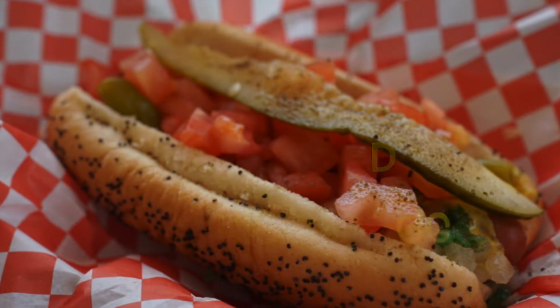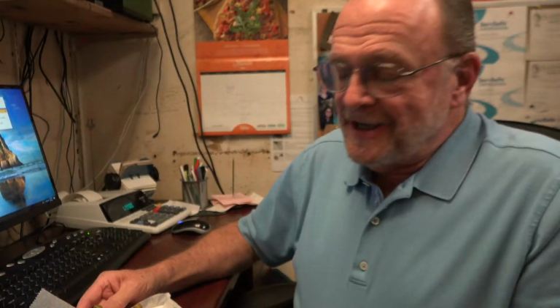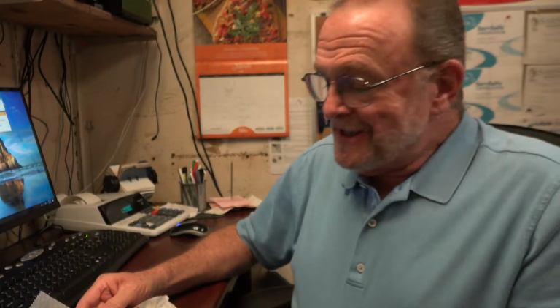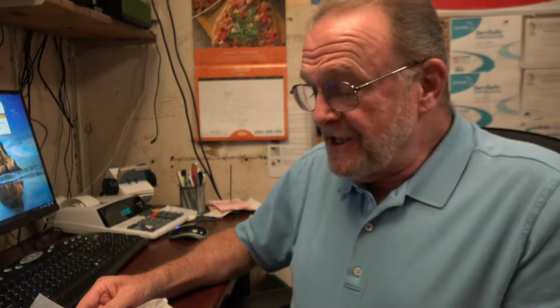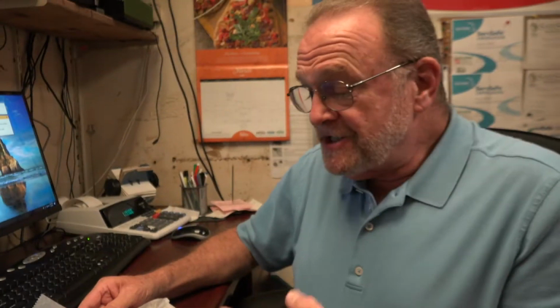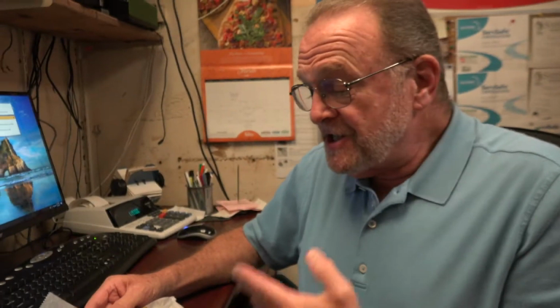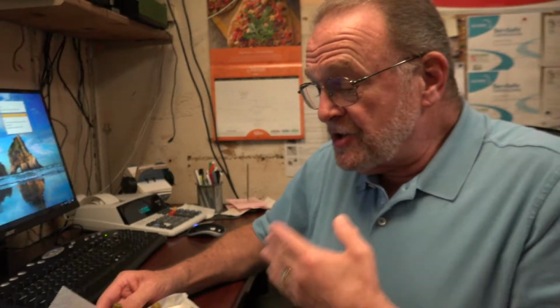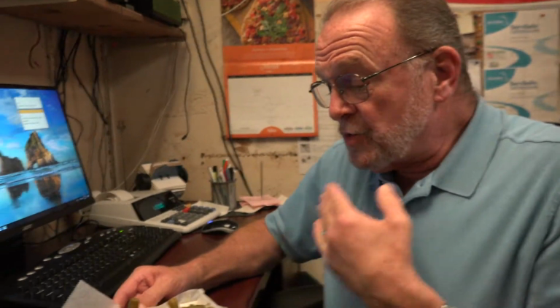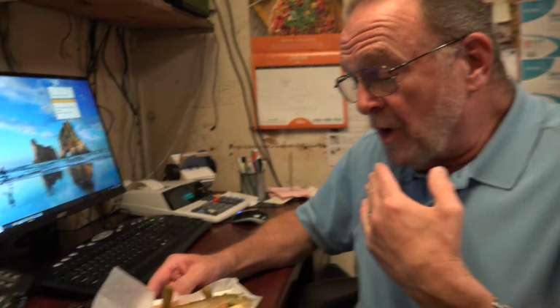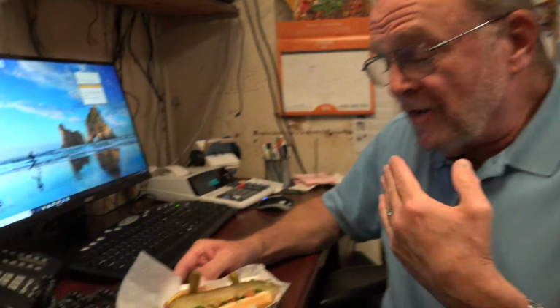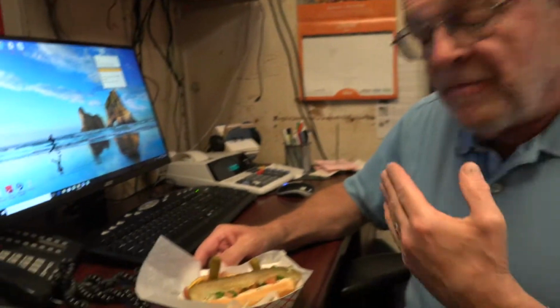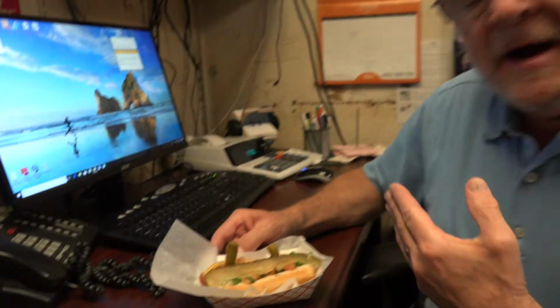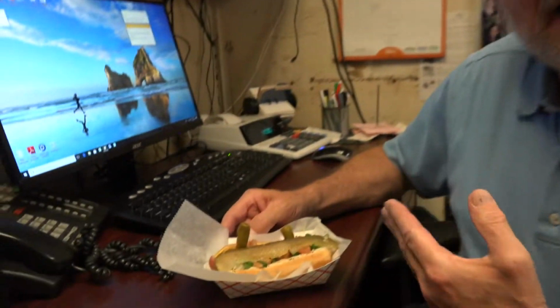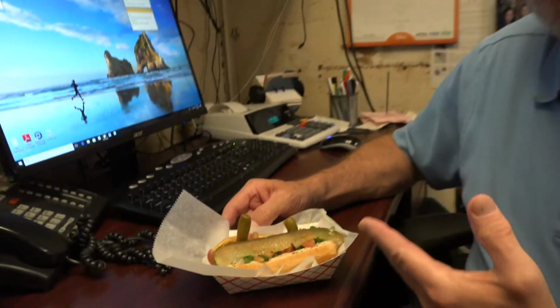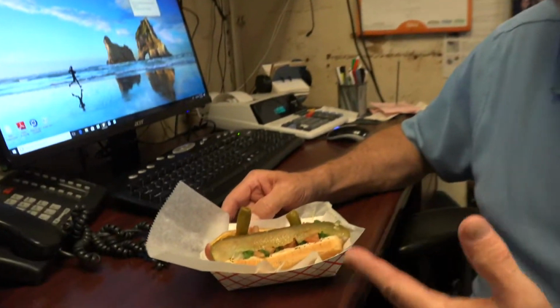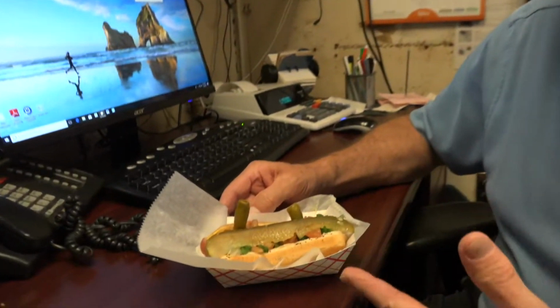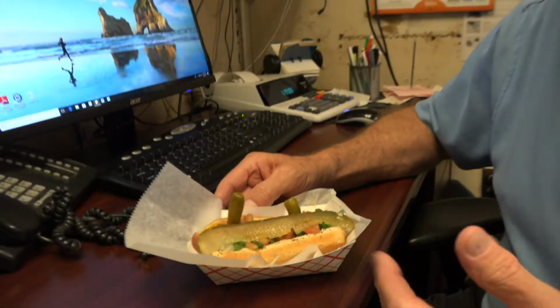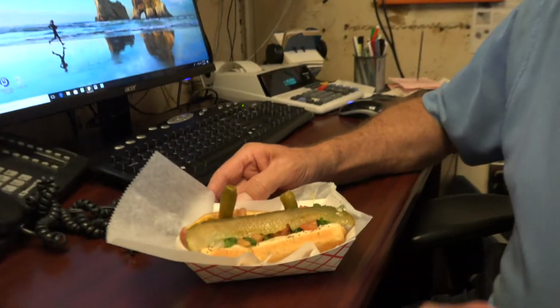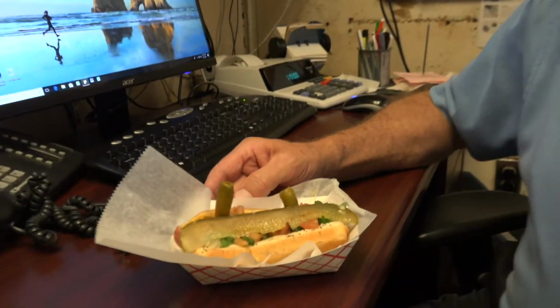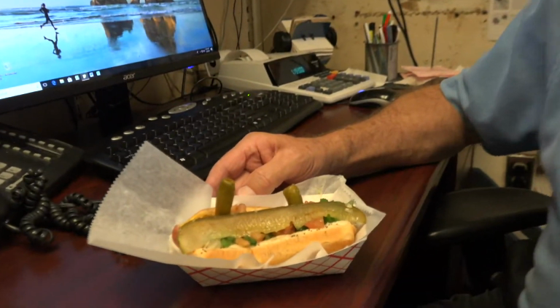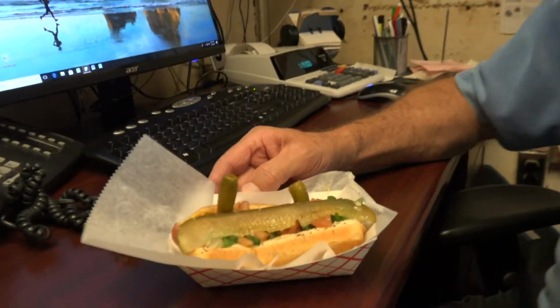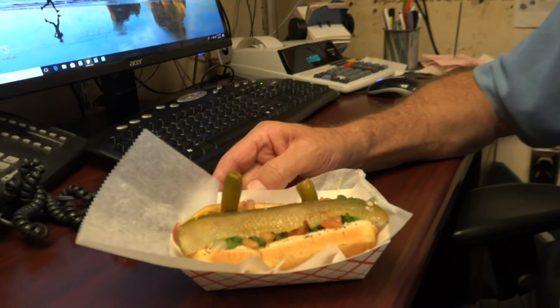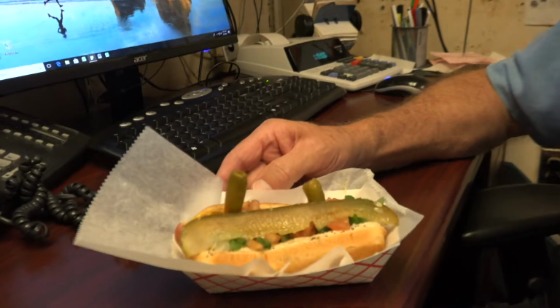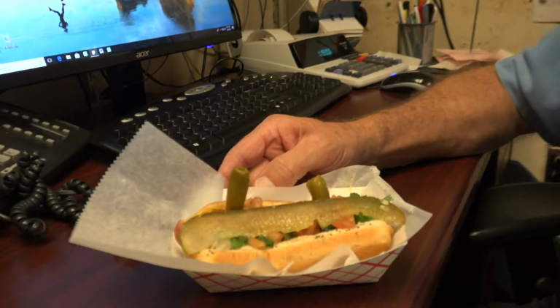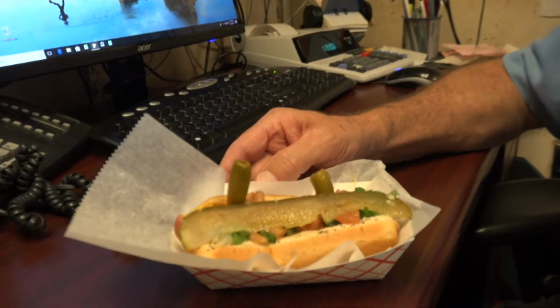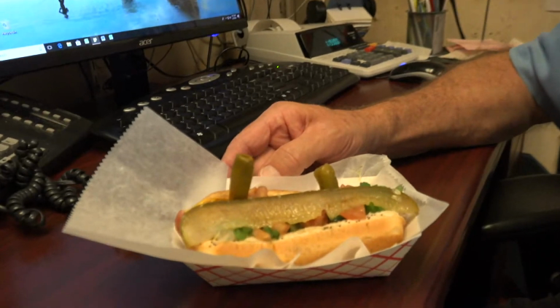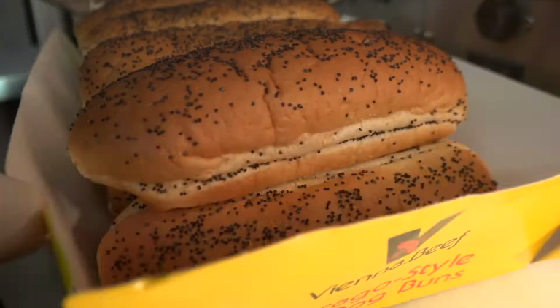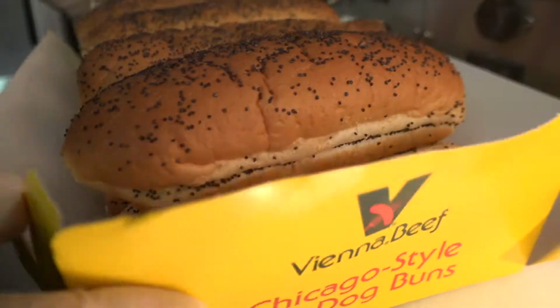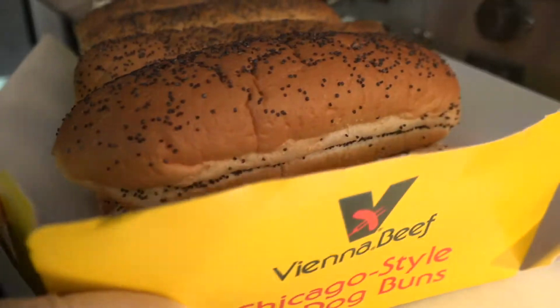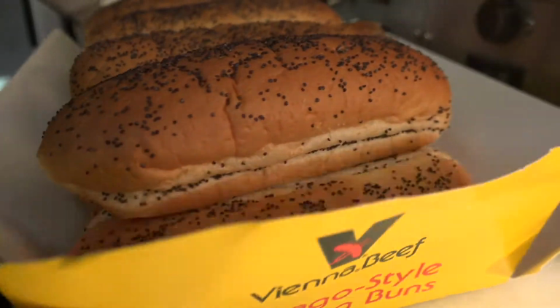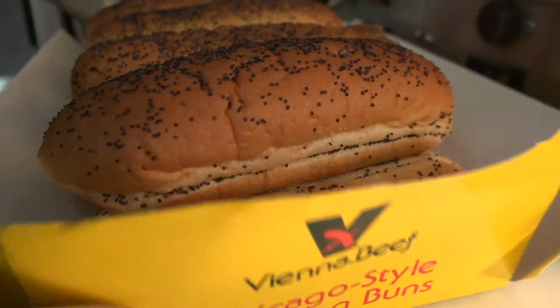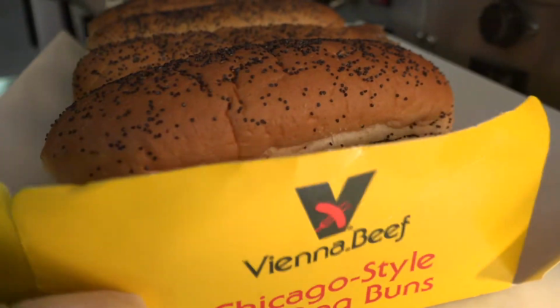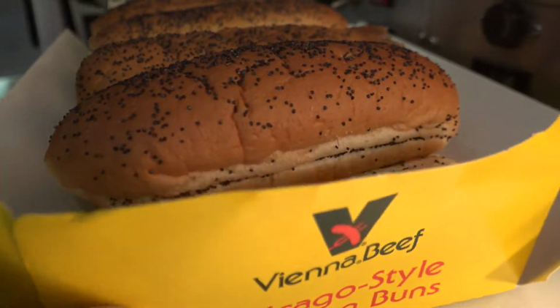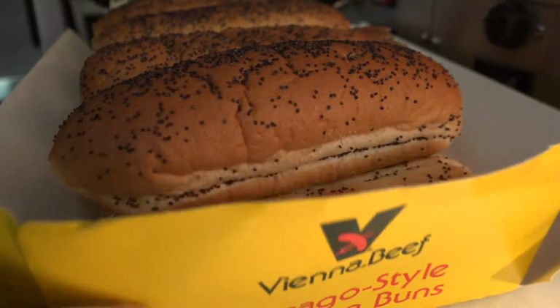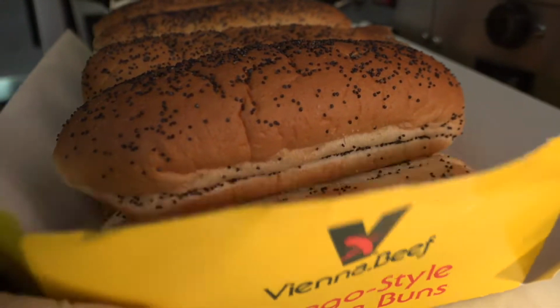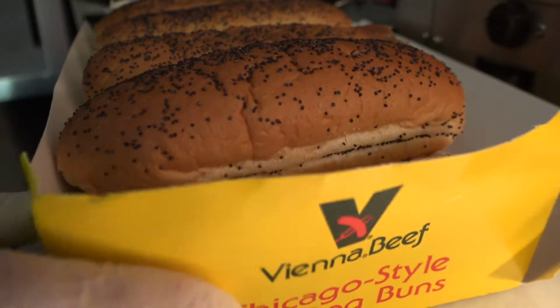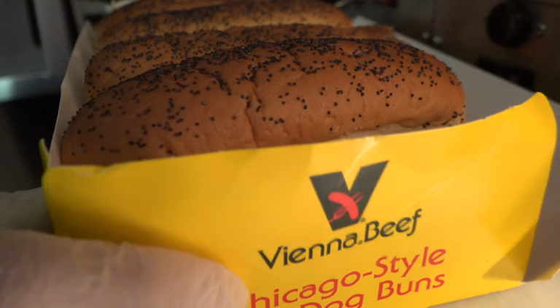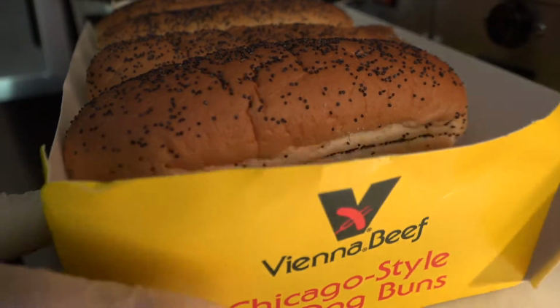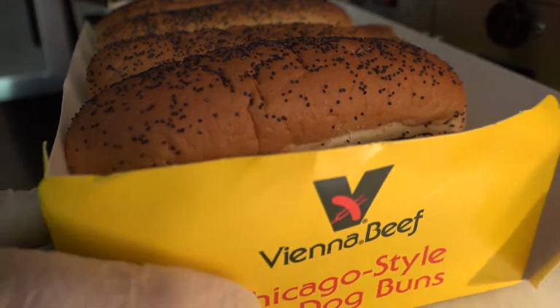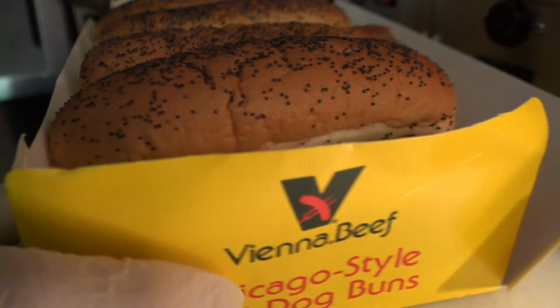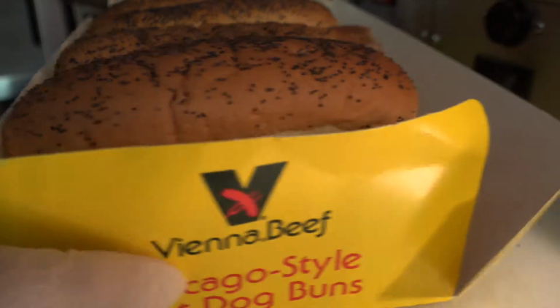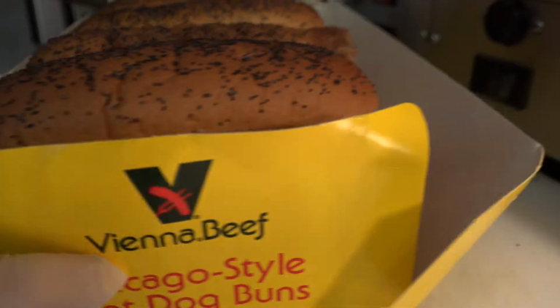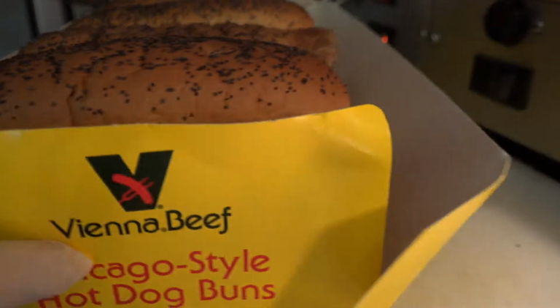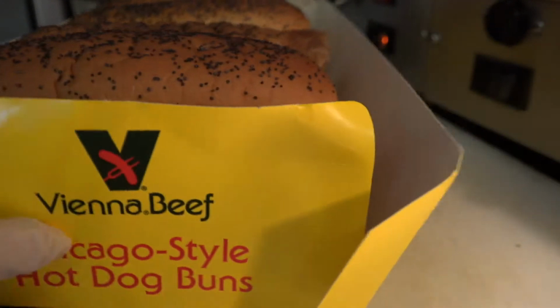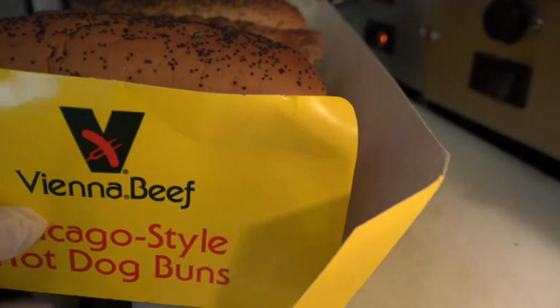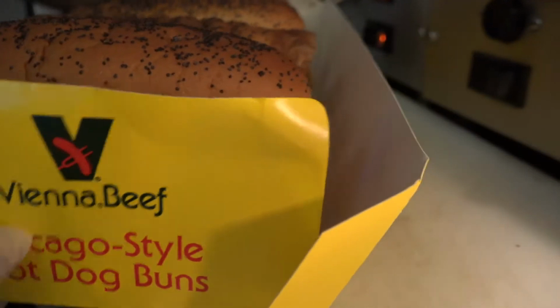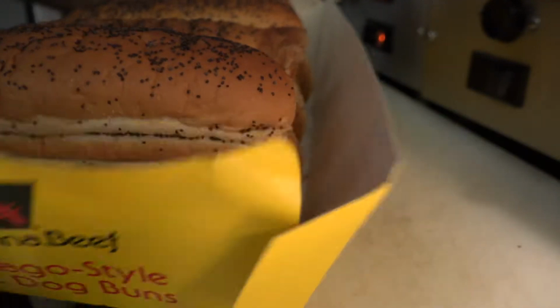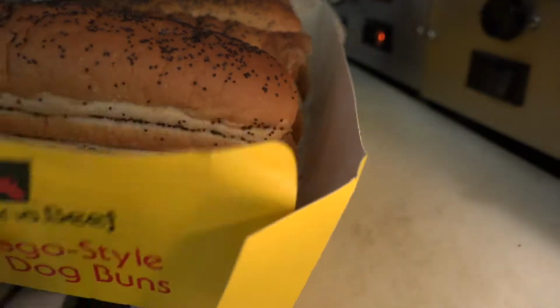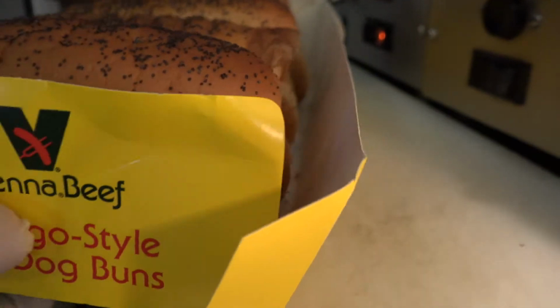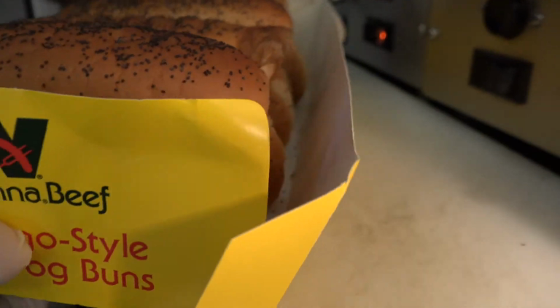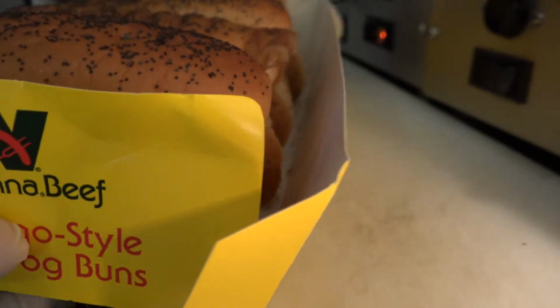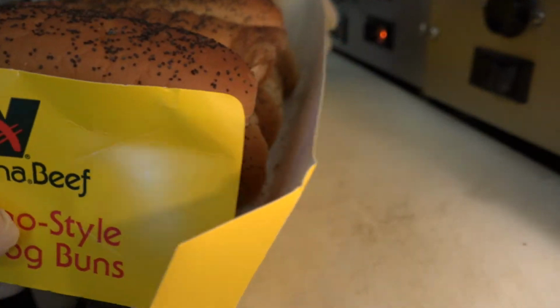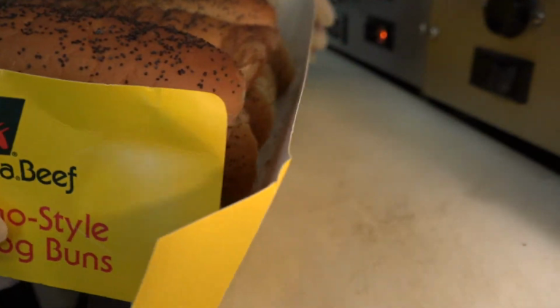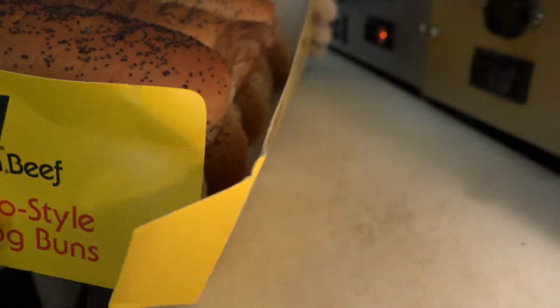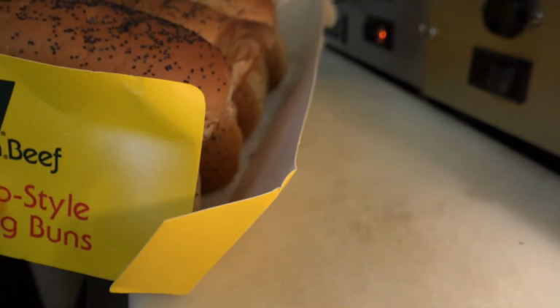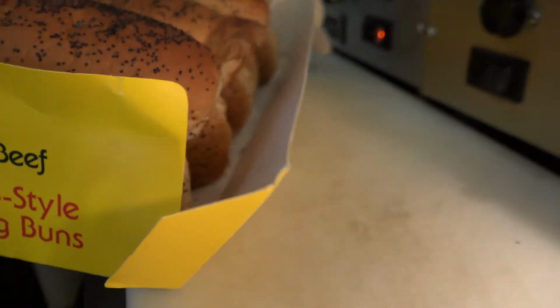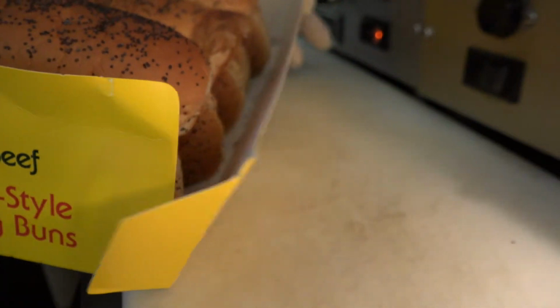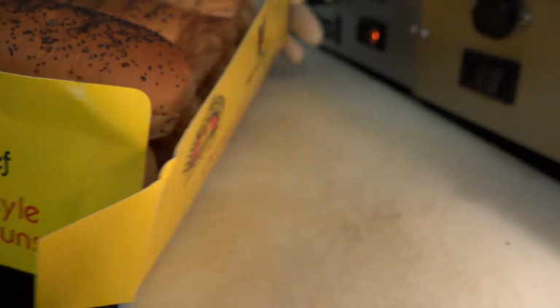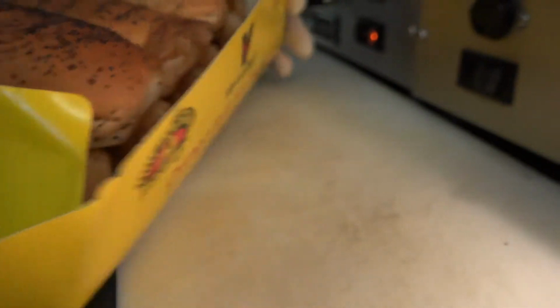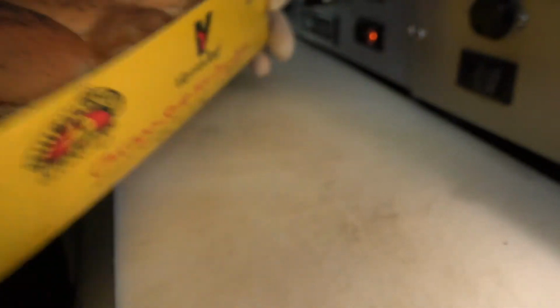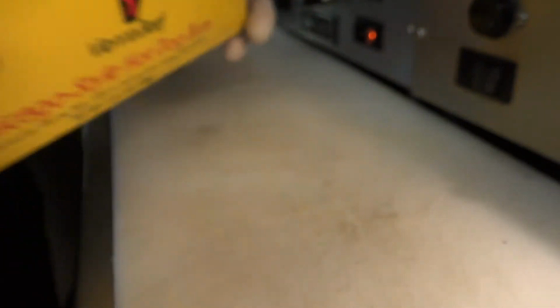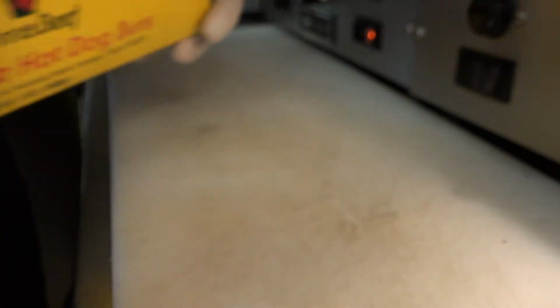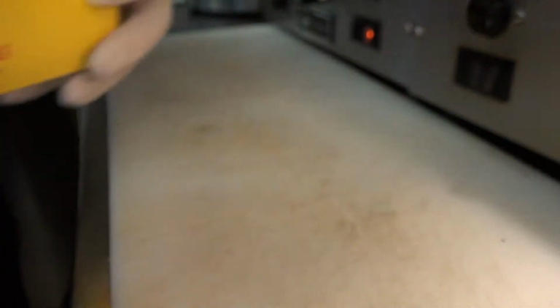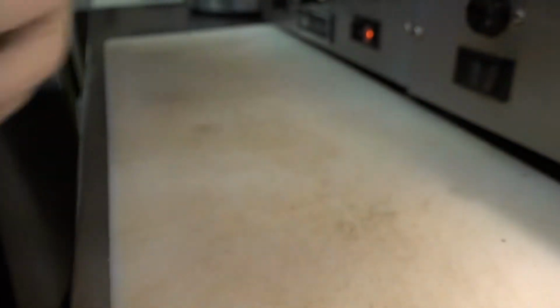This is one of my favorite lunches. Look for the Vienna beef size if you want a real Chicago hot dog.